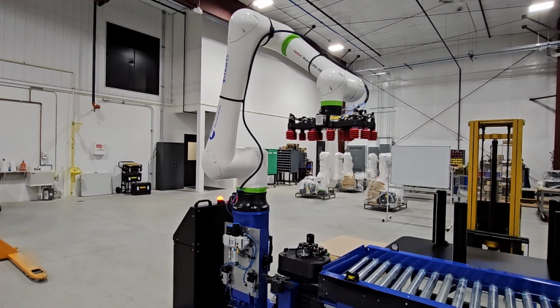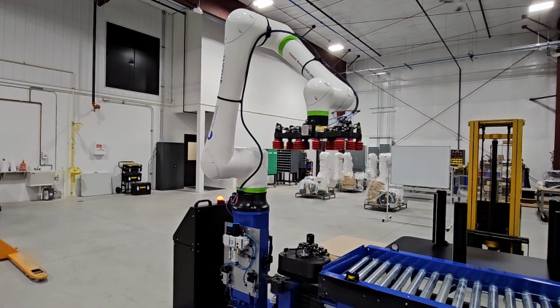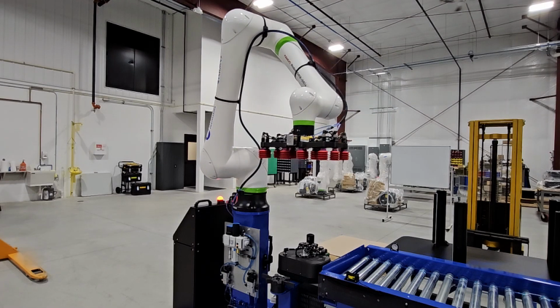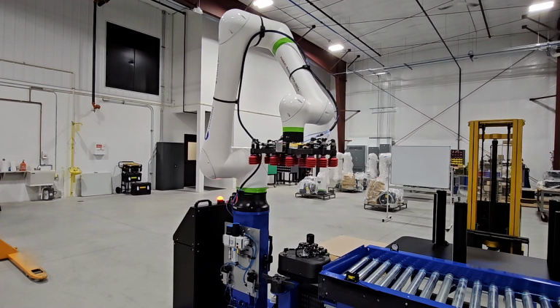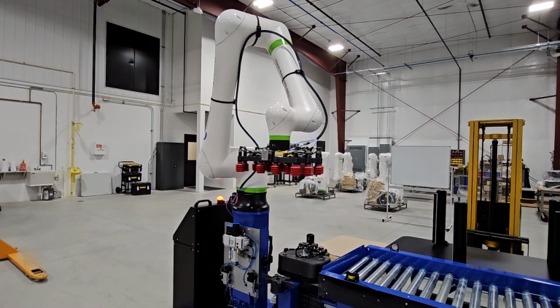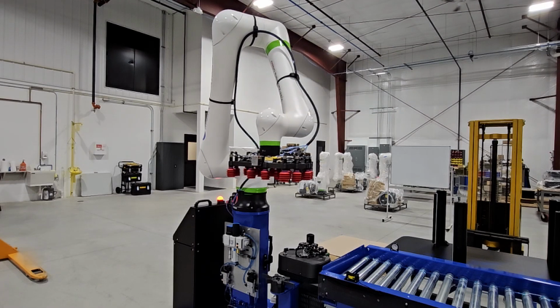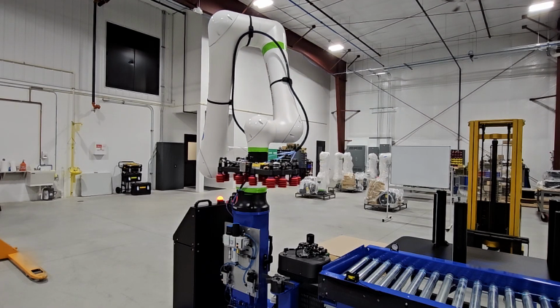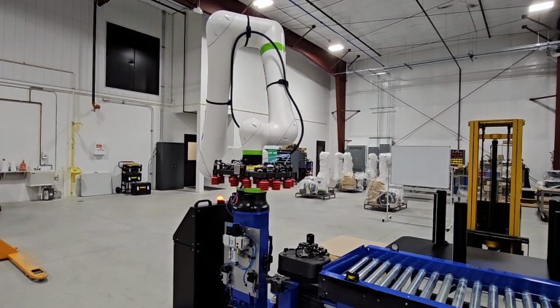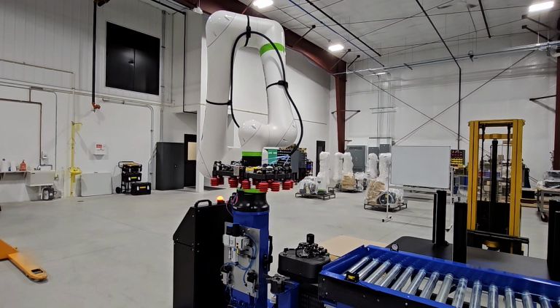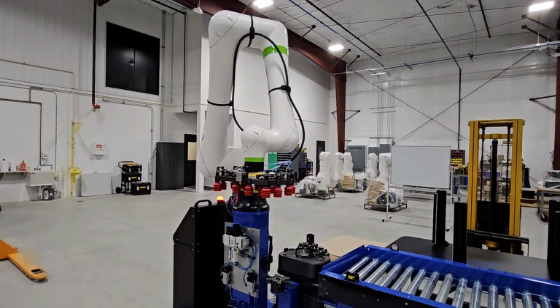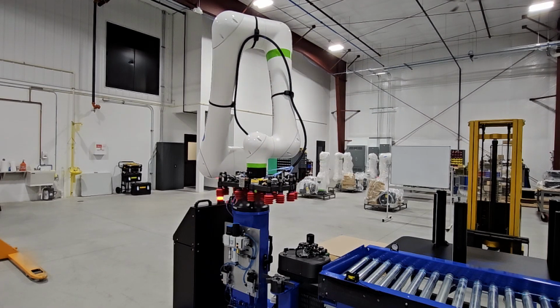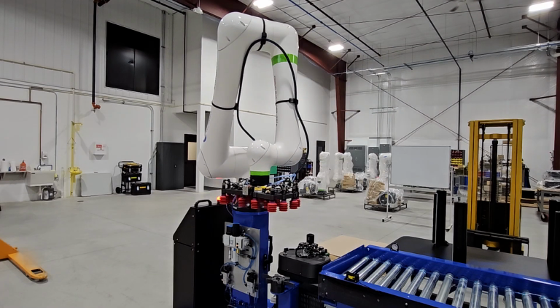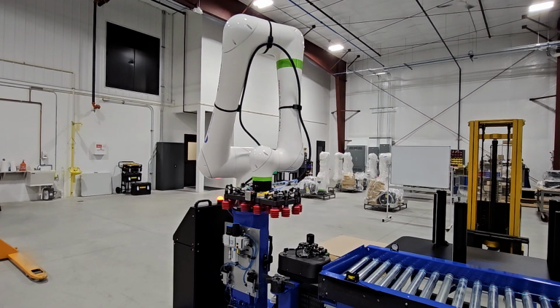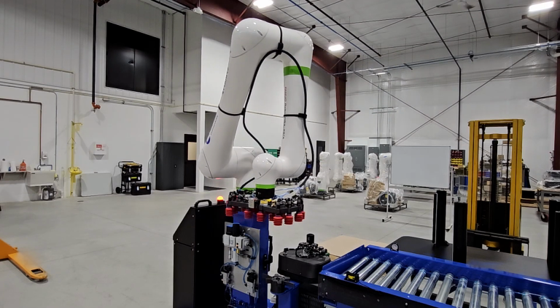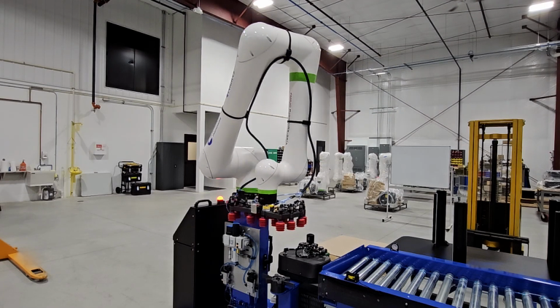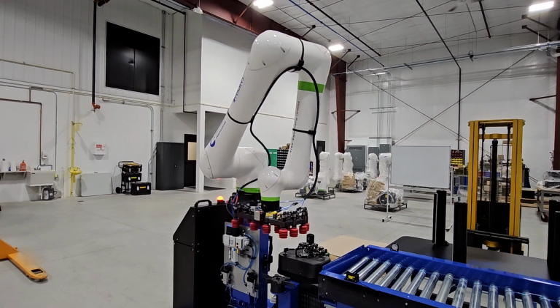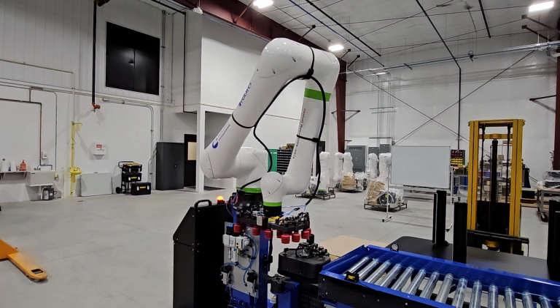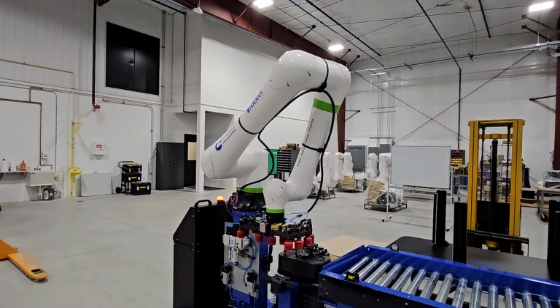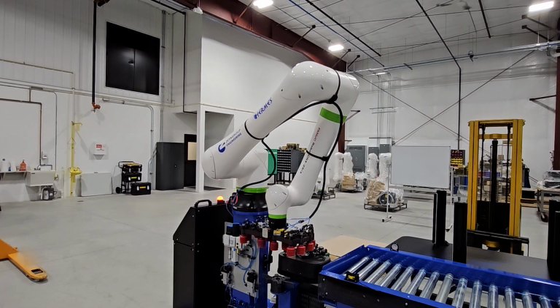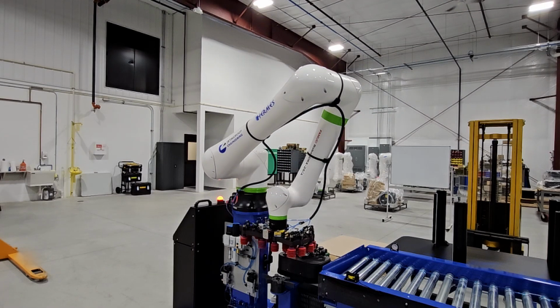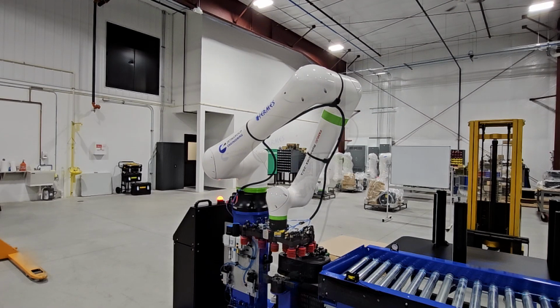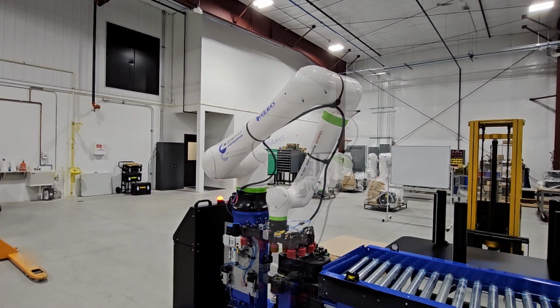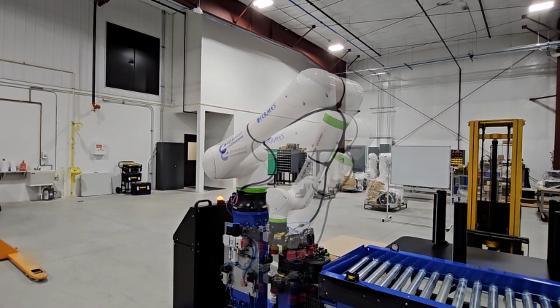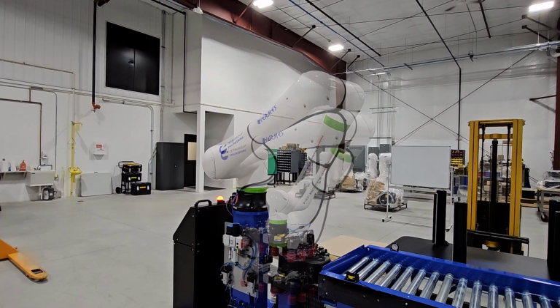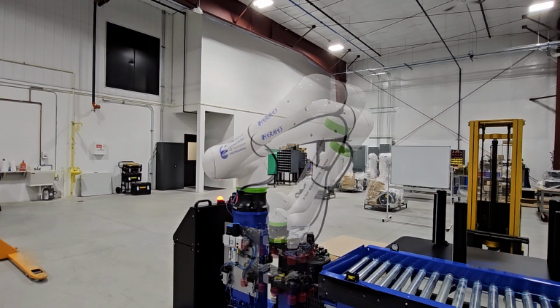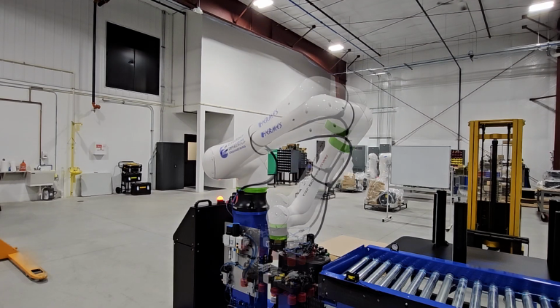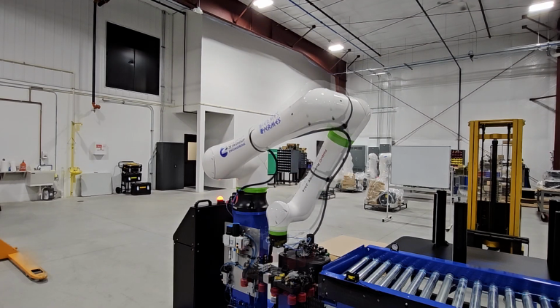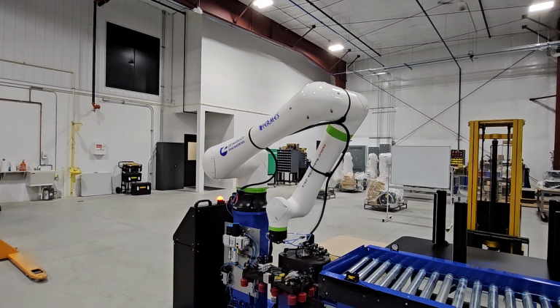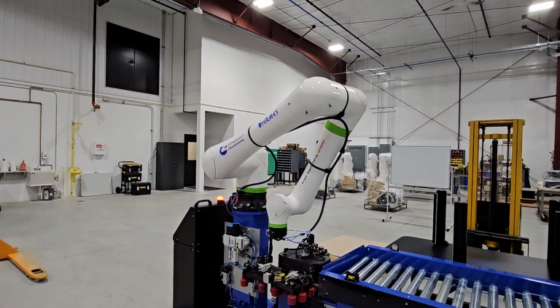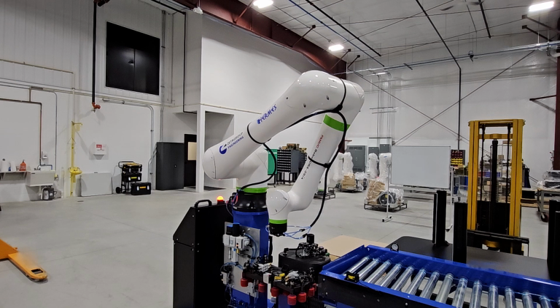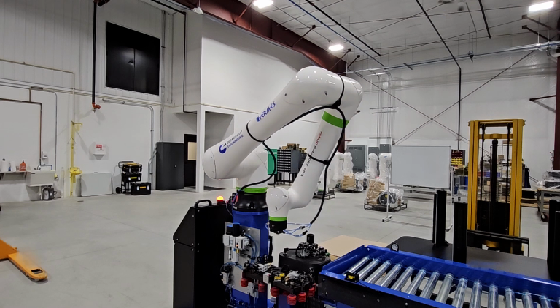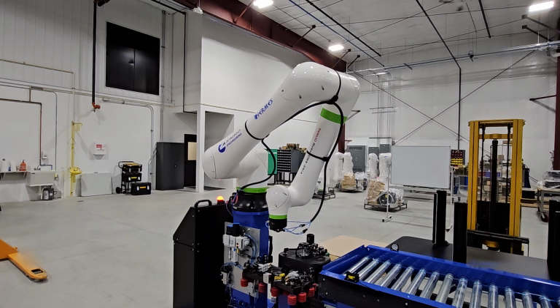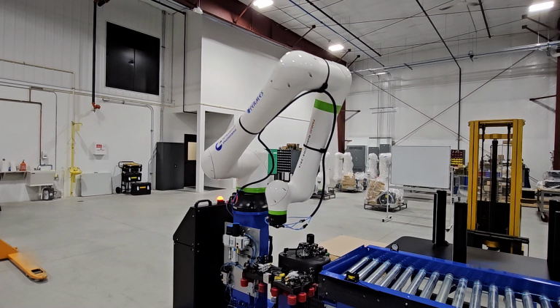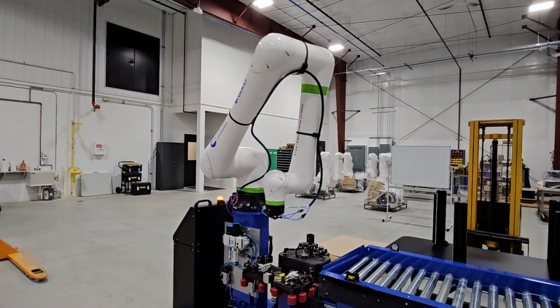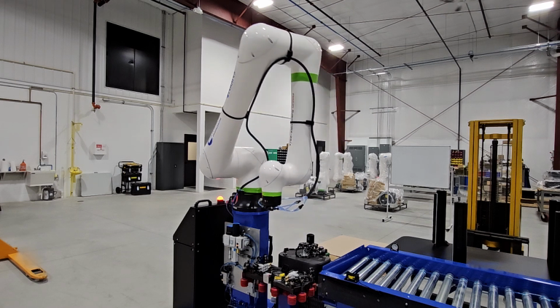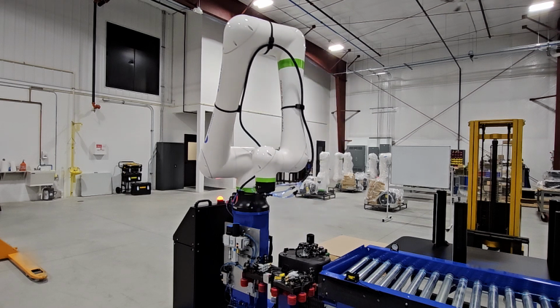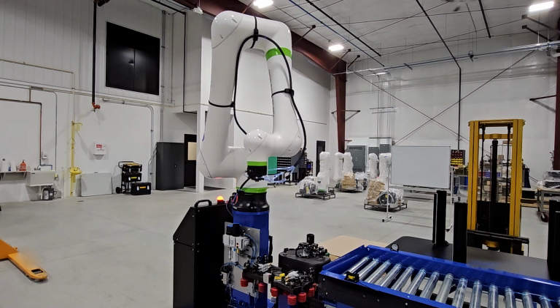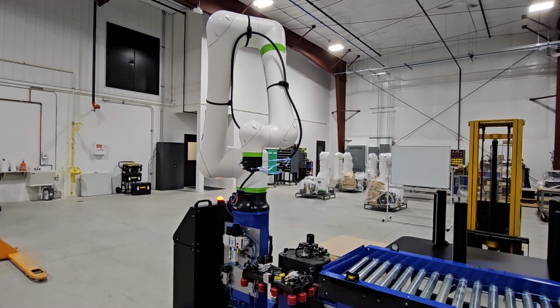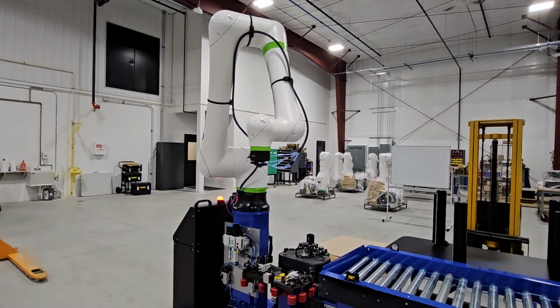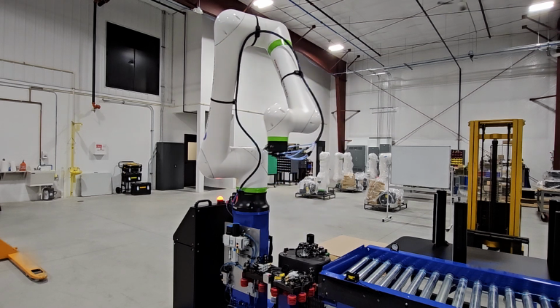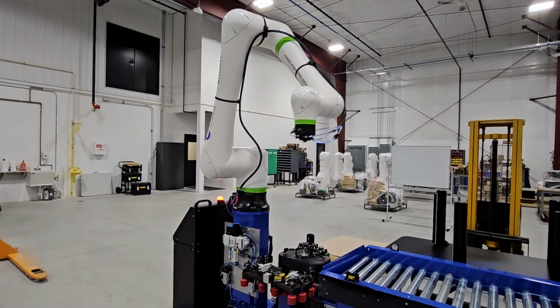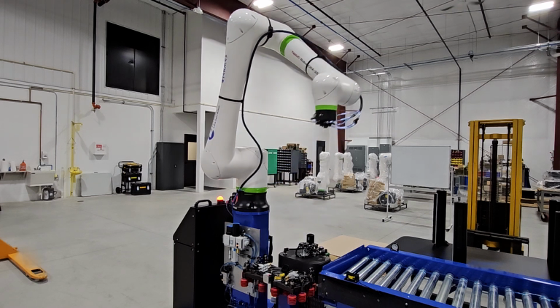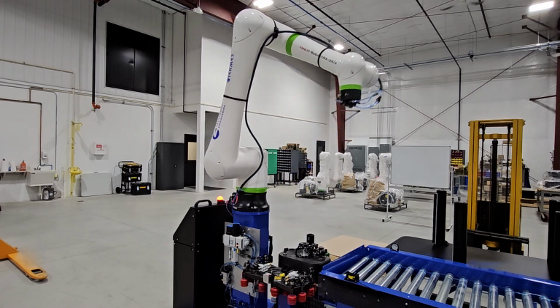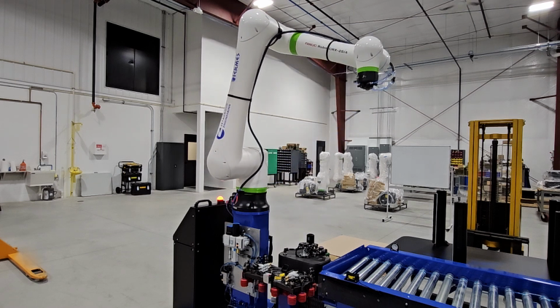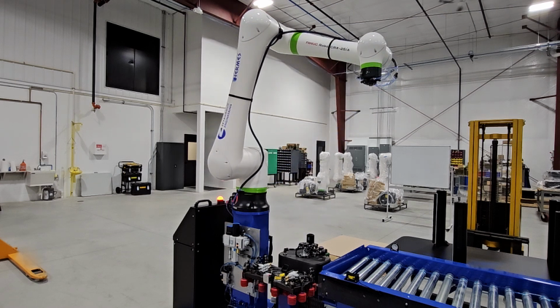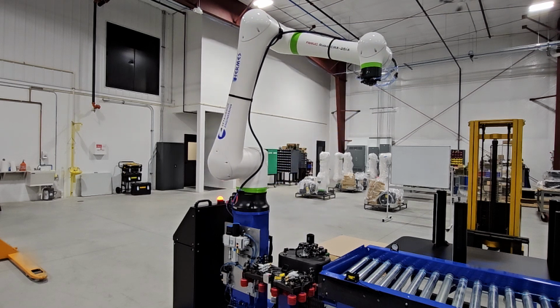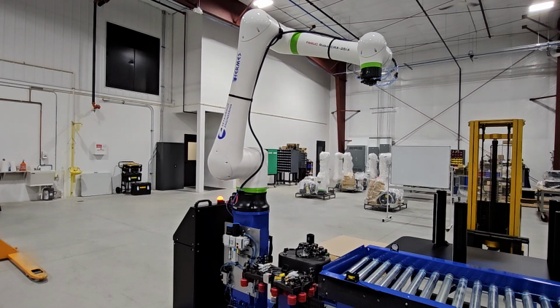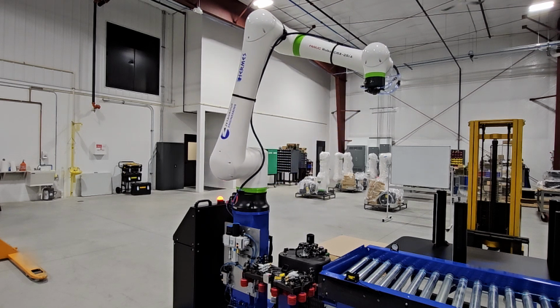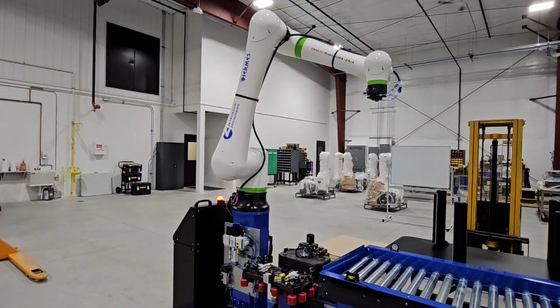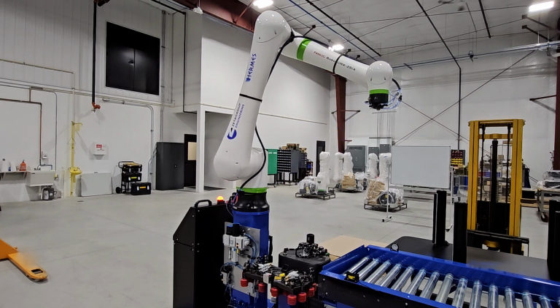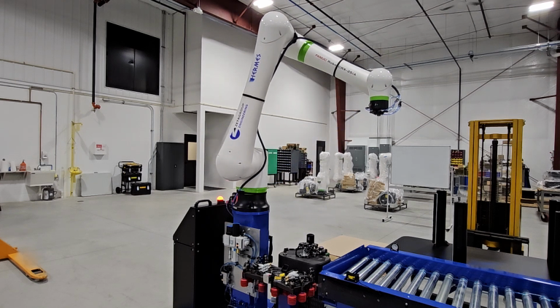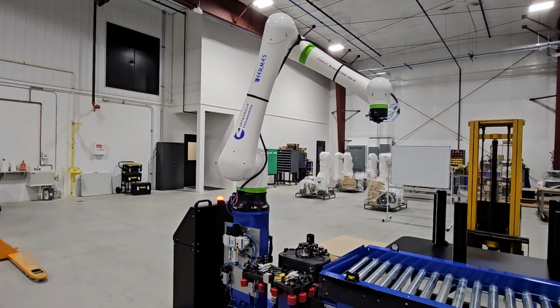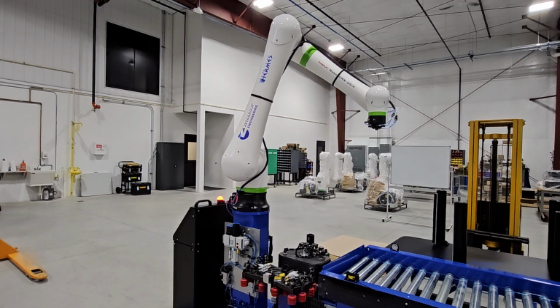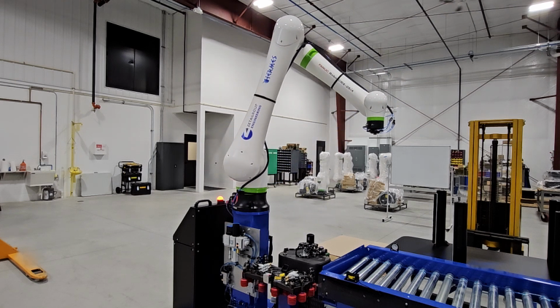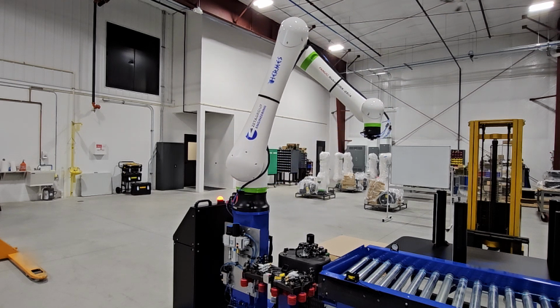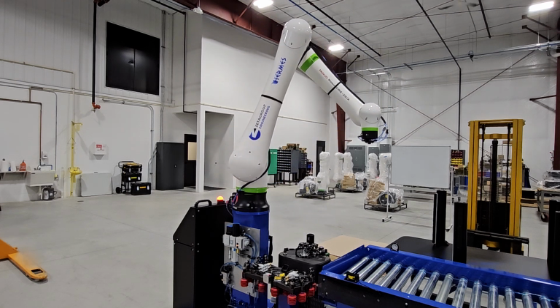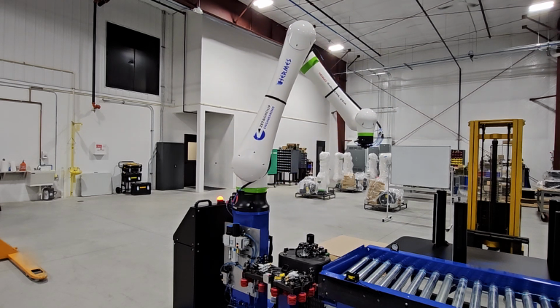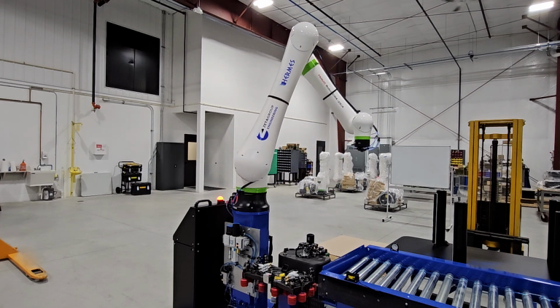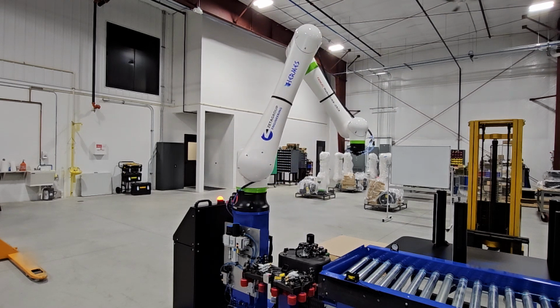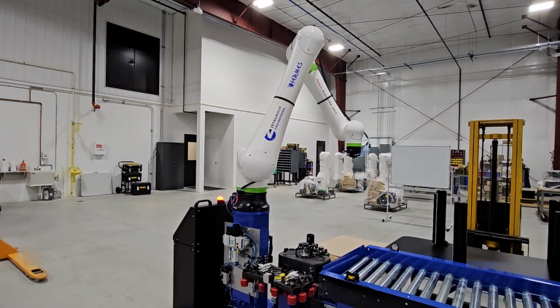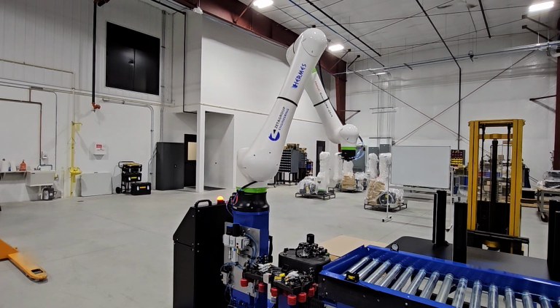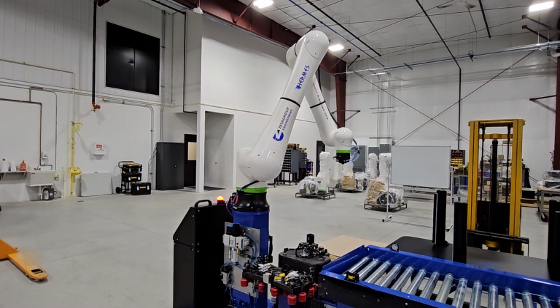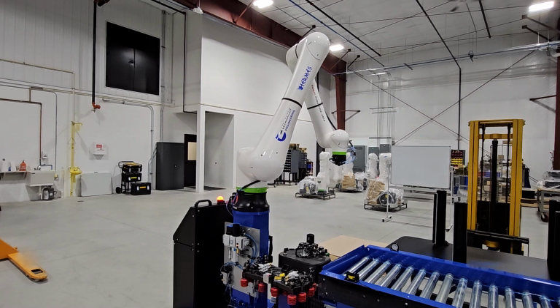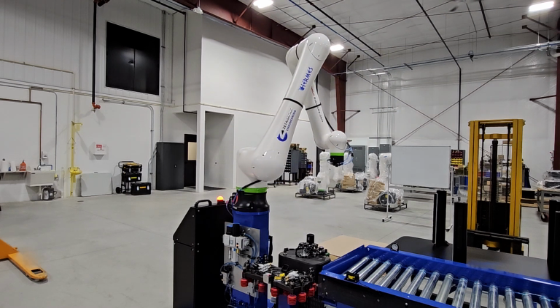Hermes can also come equipped with a tool changer for when your production line runs multiple types of products that need different end-of-arm tooling.